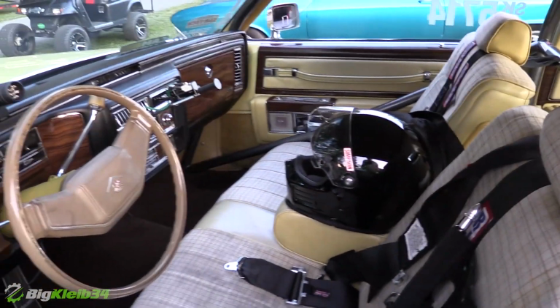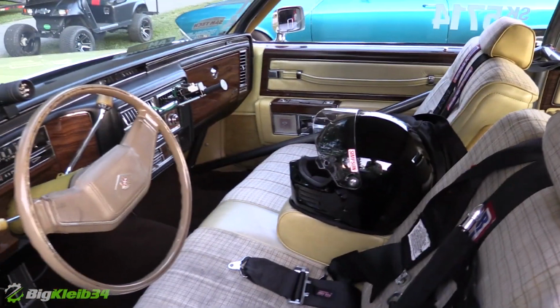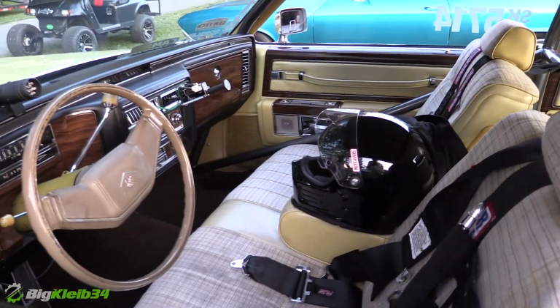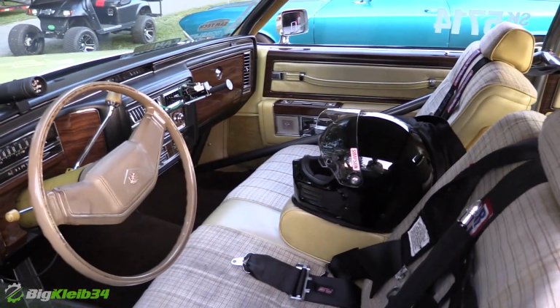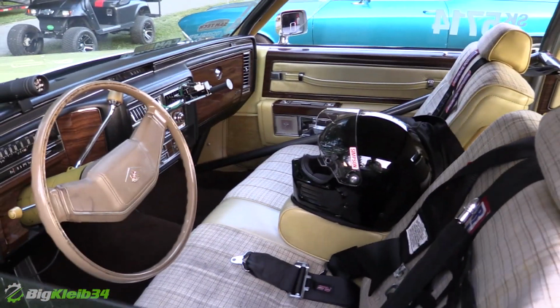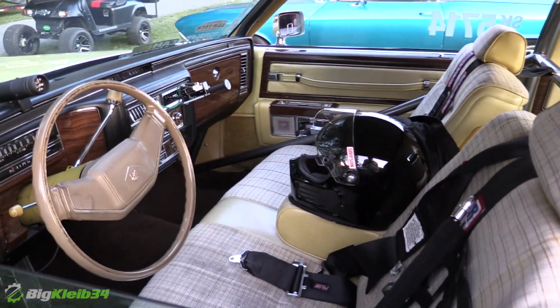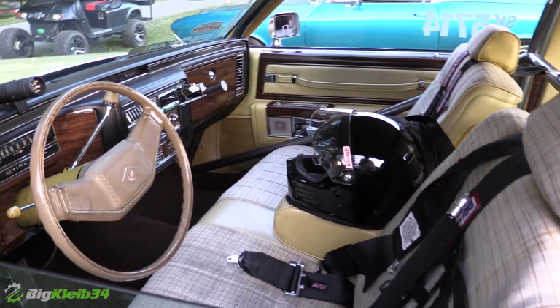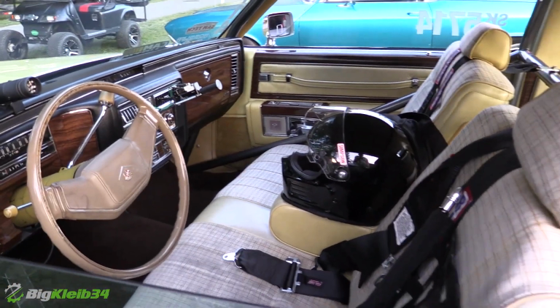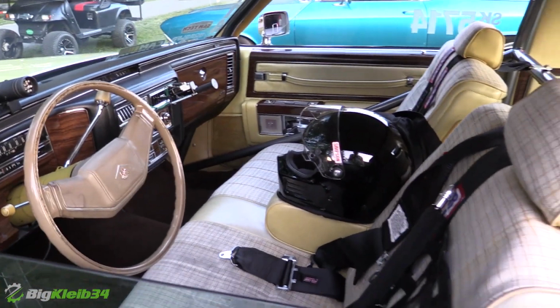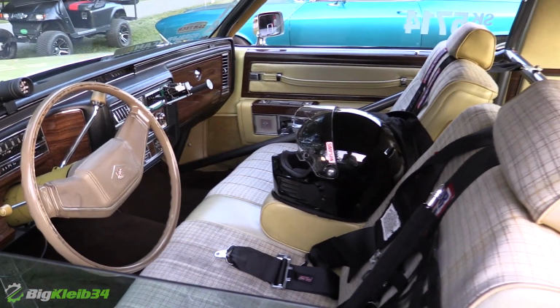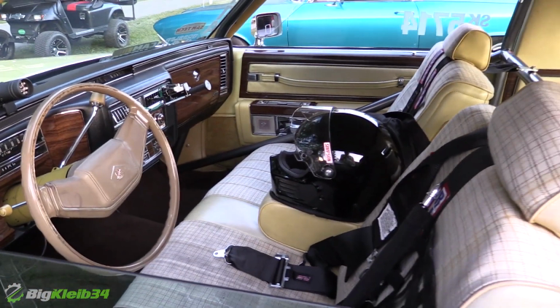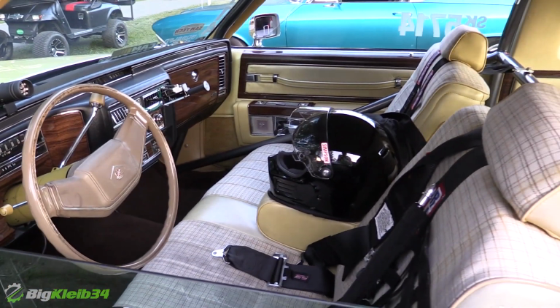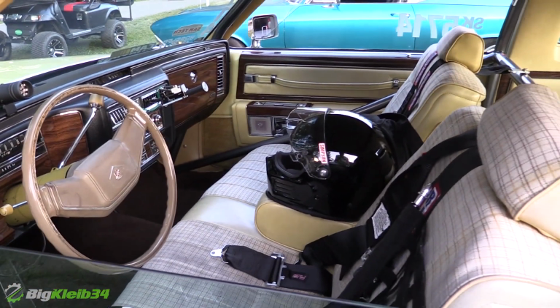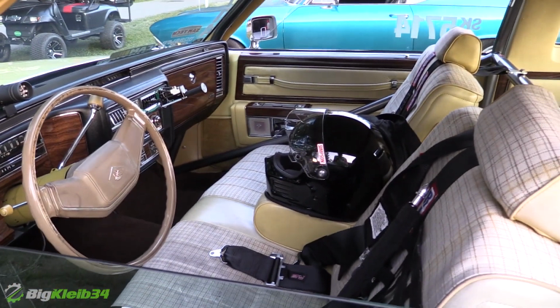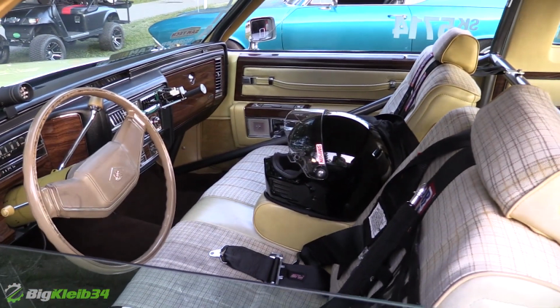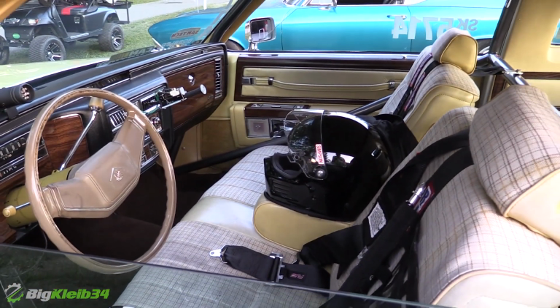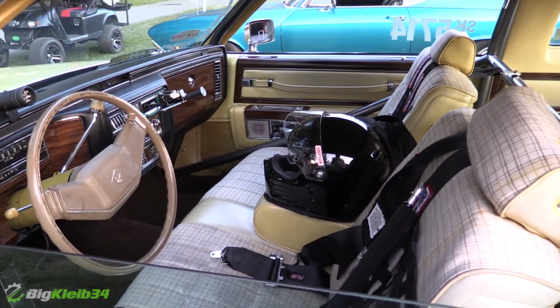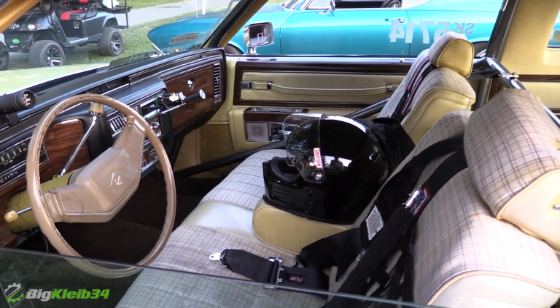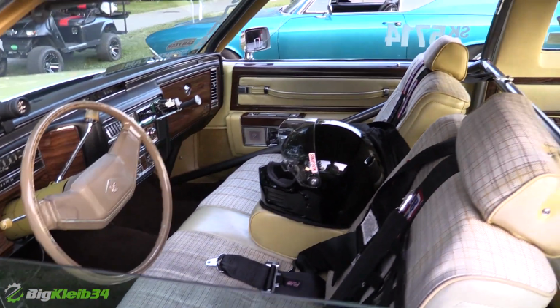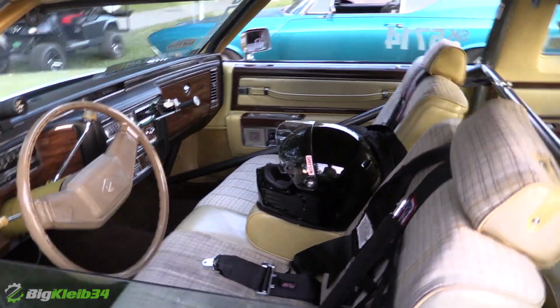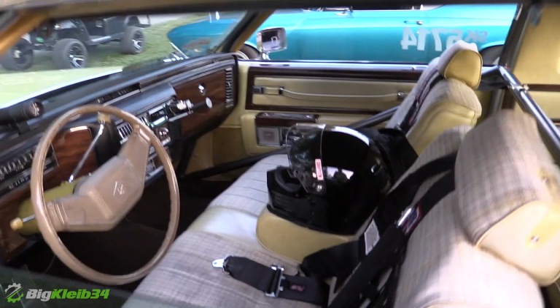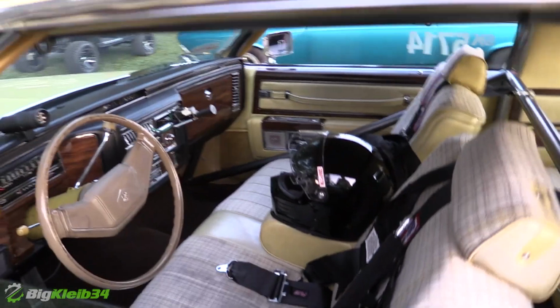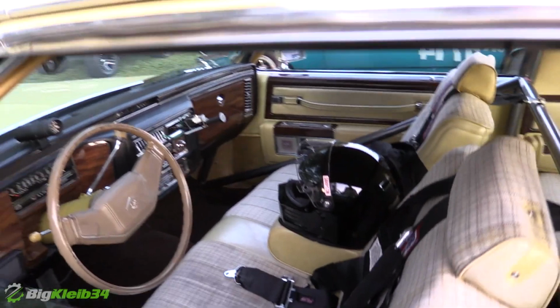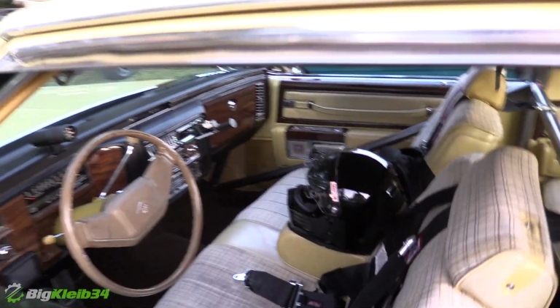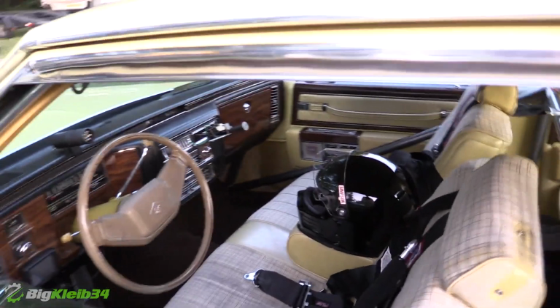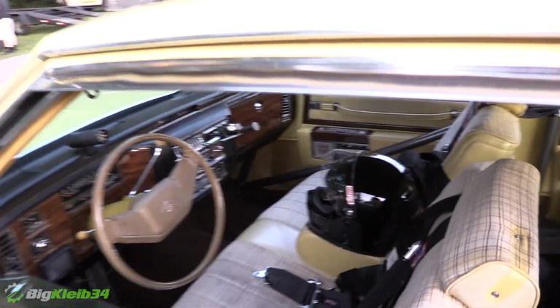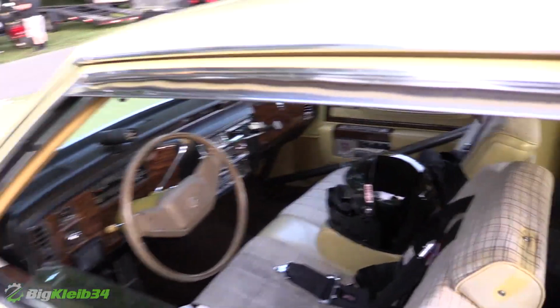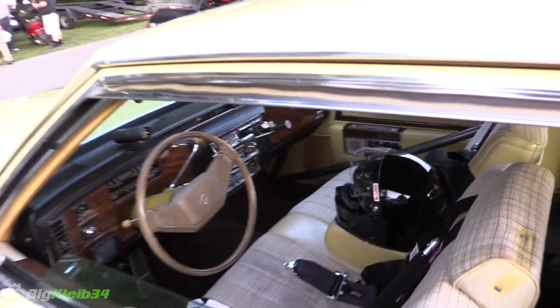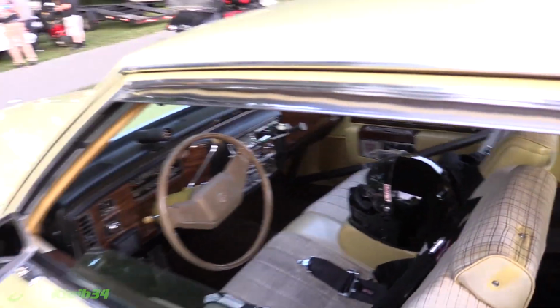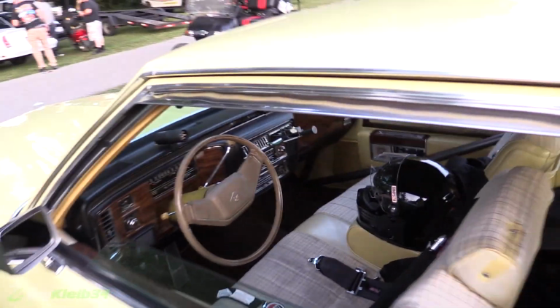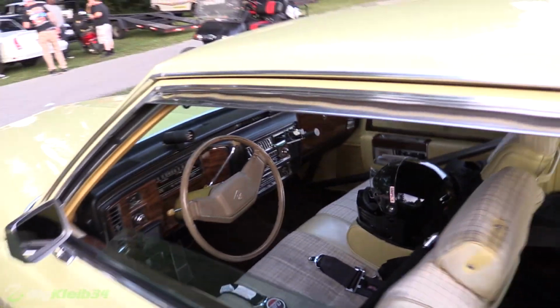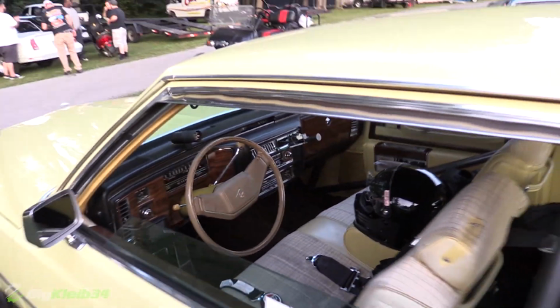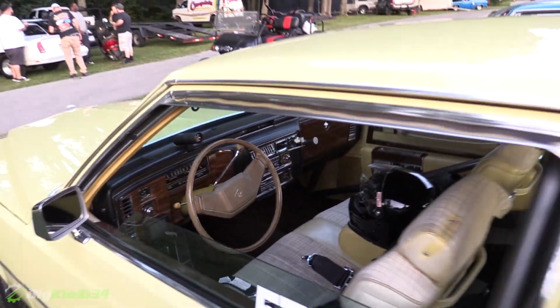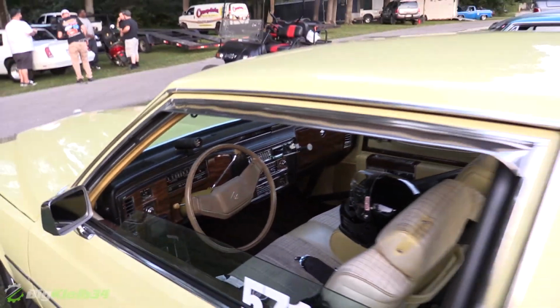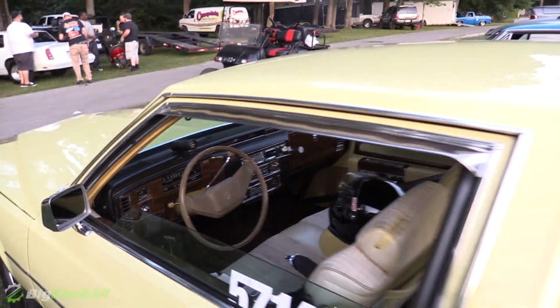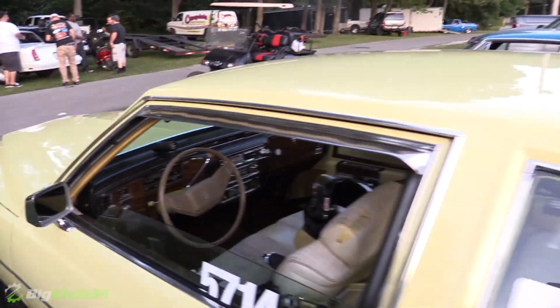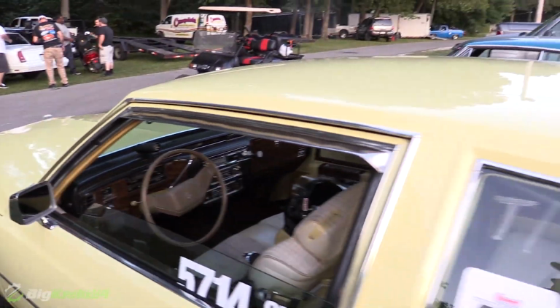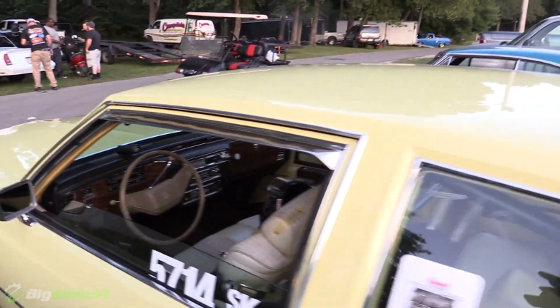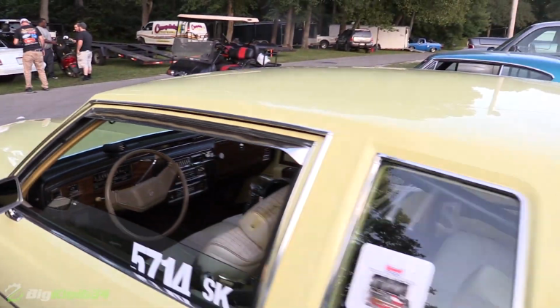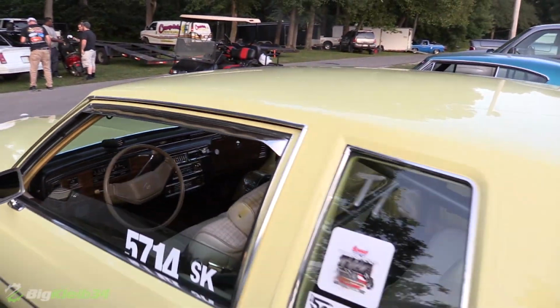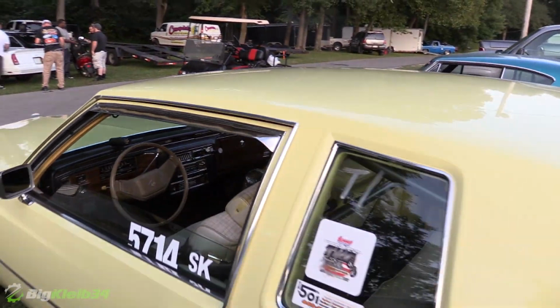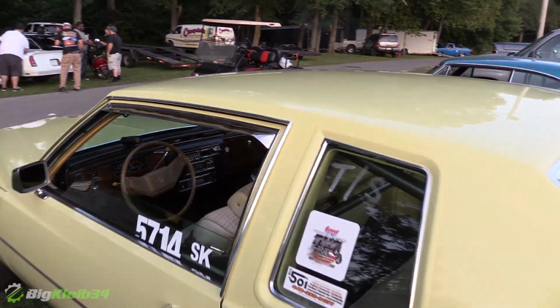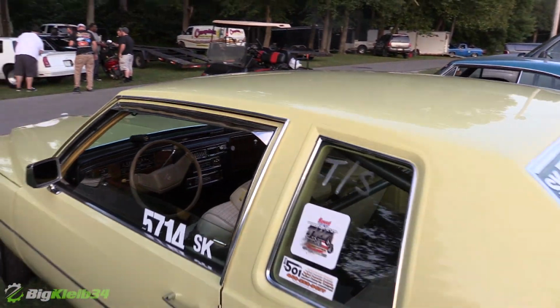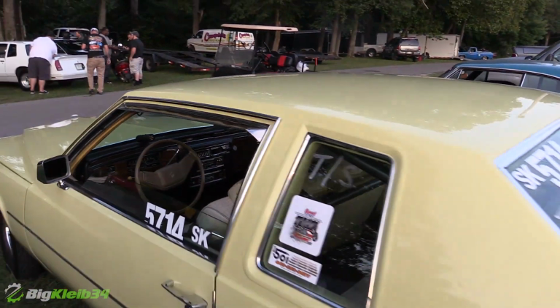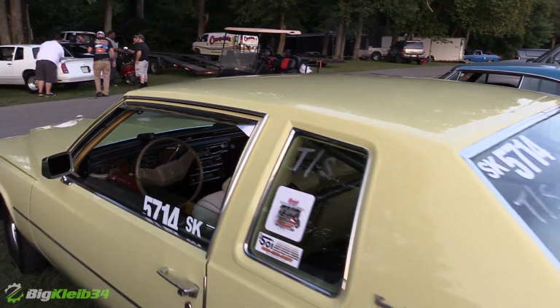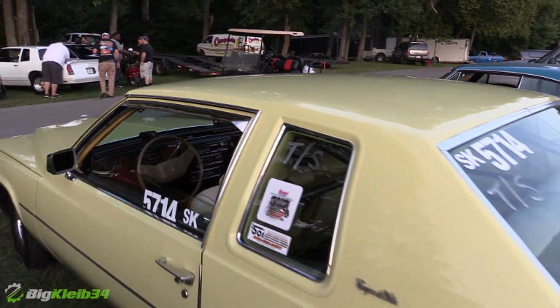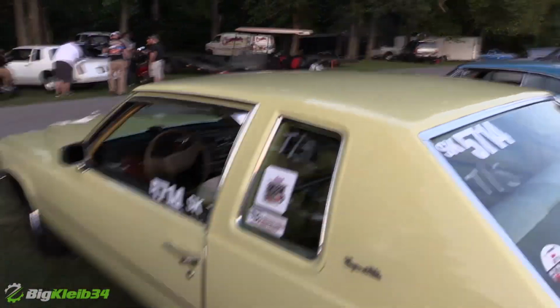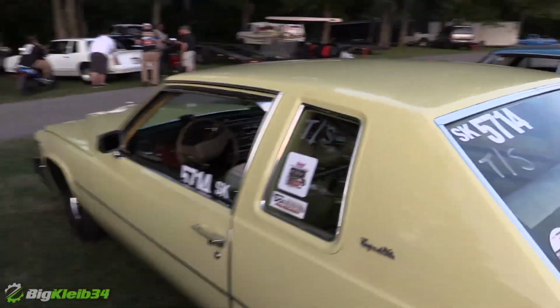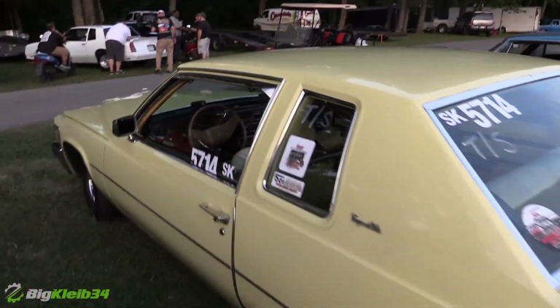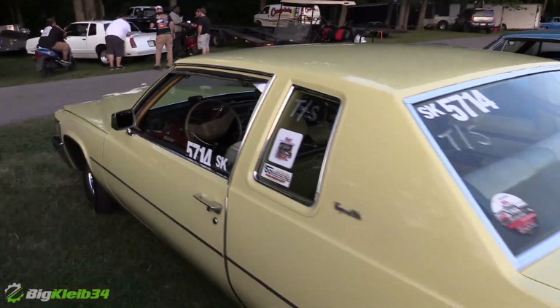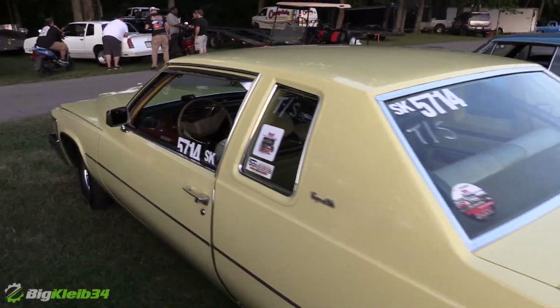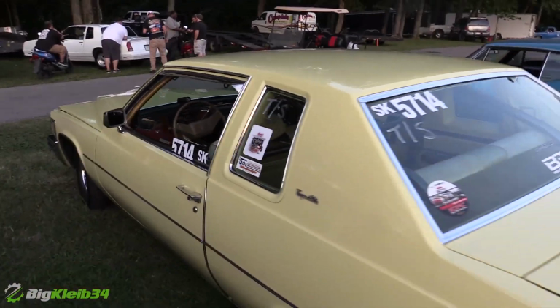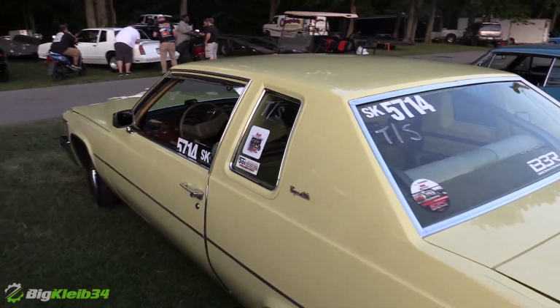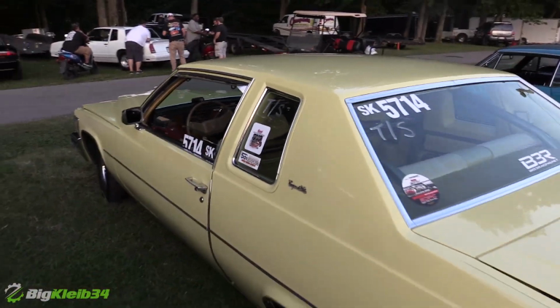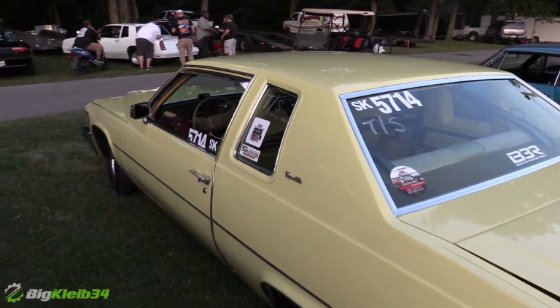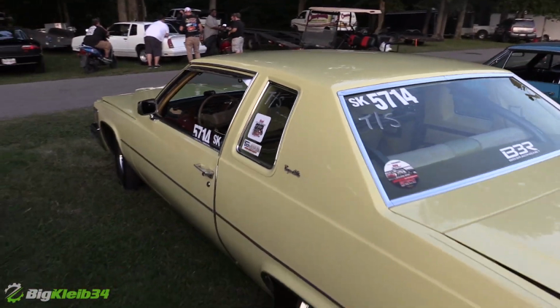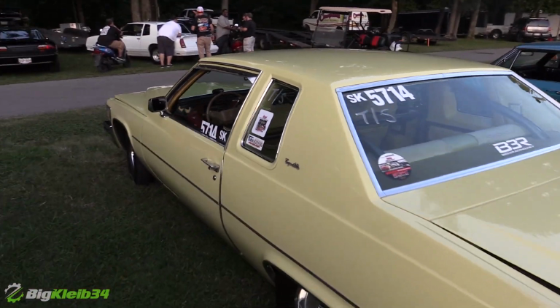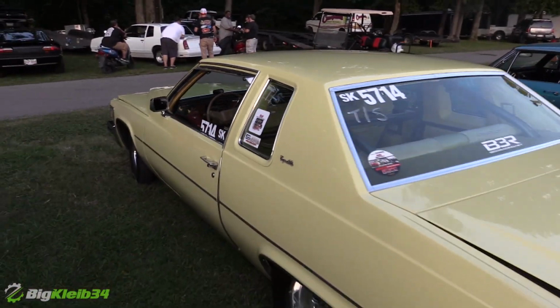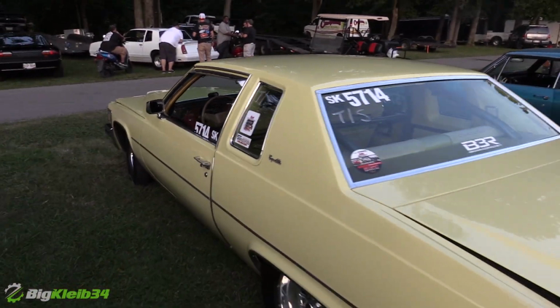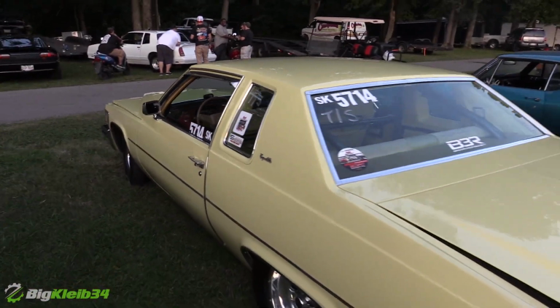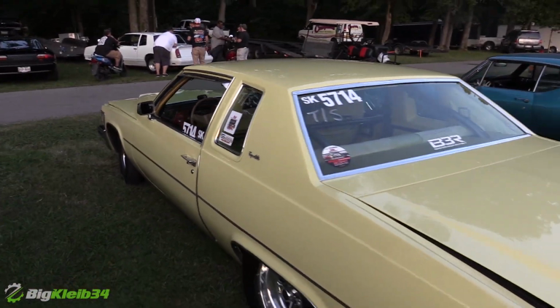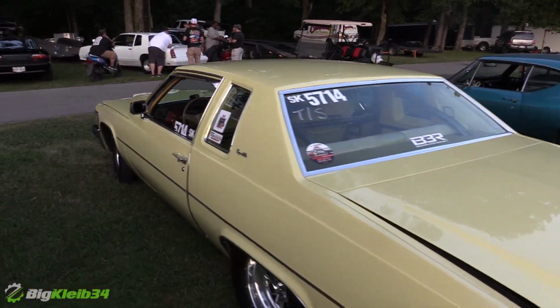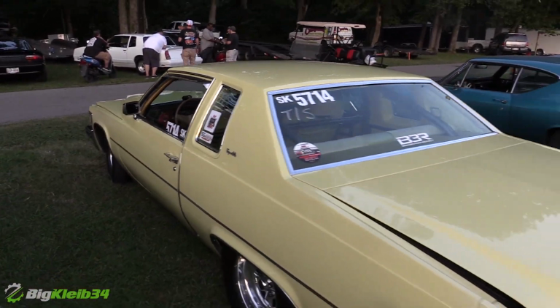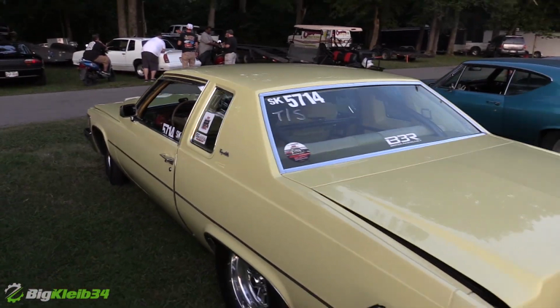Quint turbo. Is it still the same motor? Yeah, same motor, 11.7 to 1 compression.